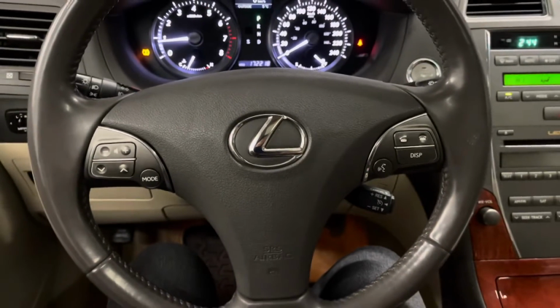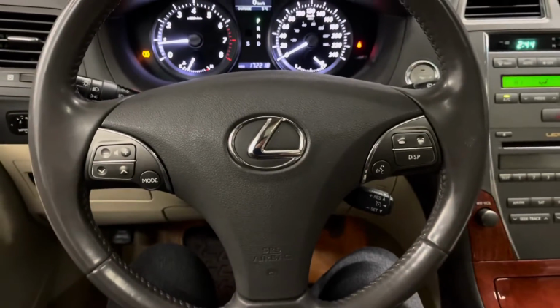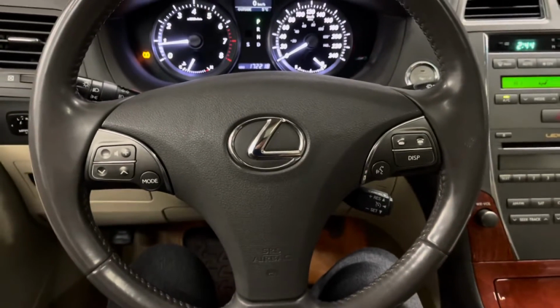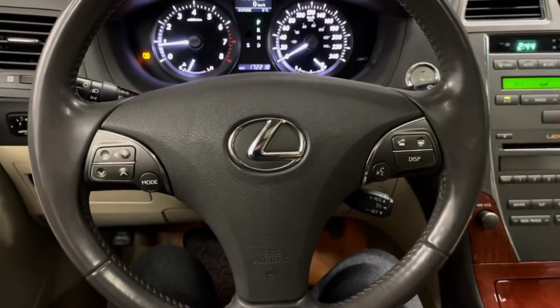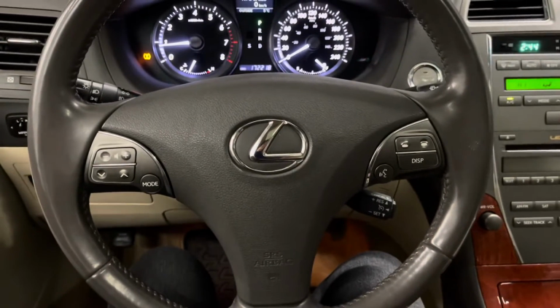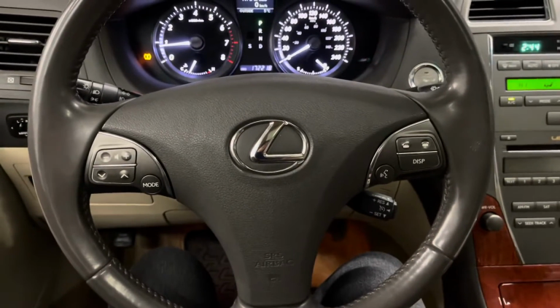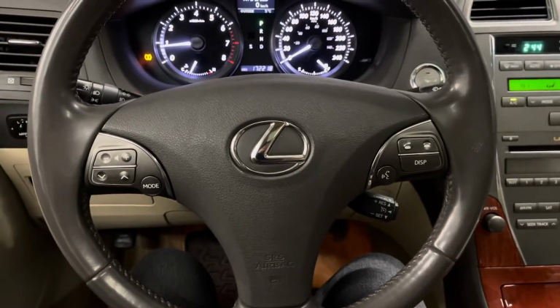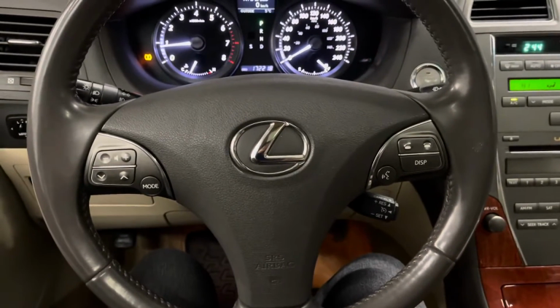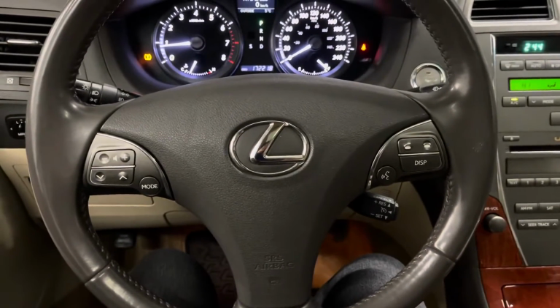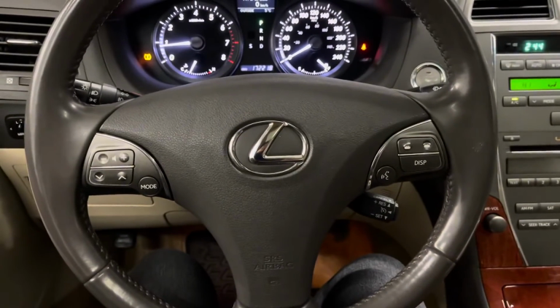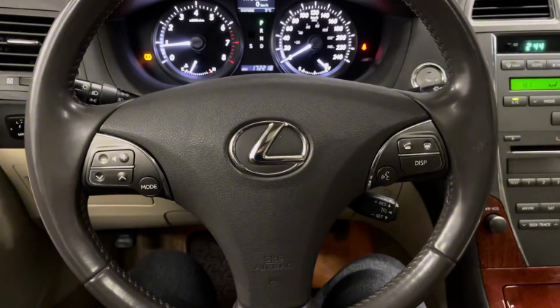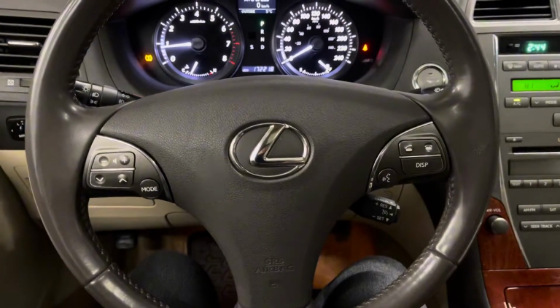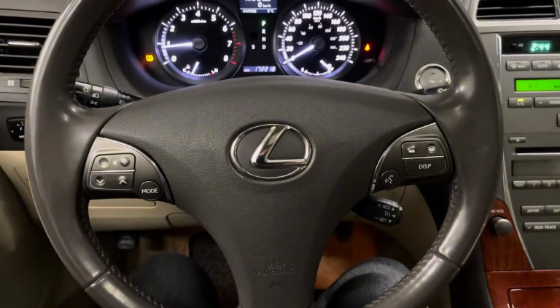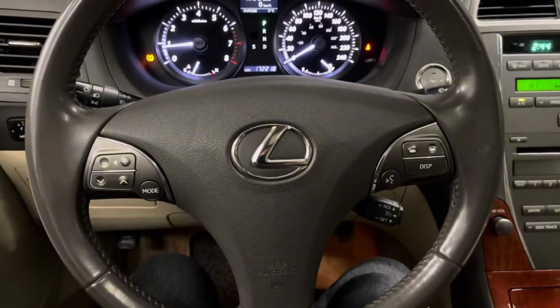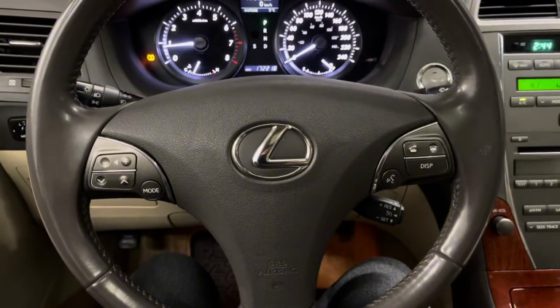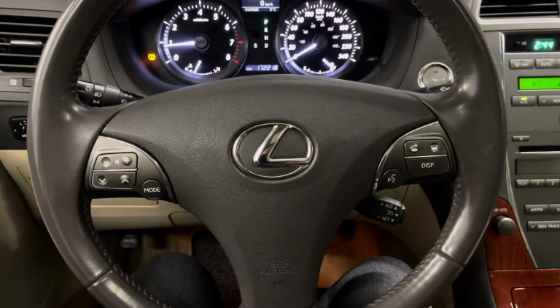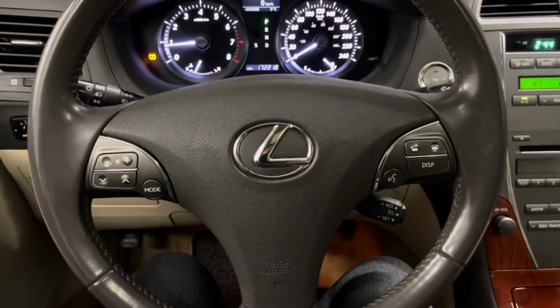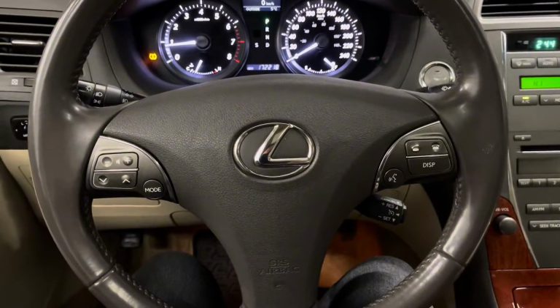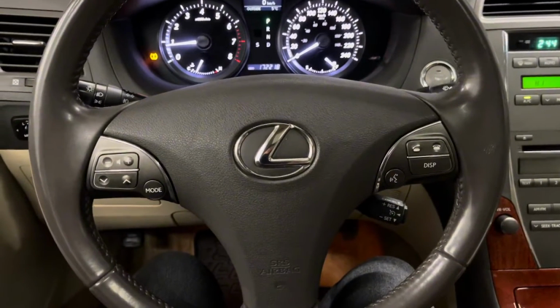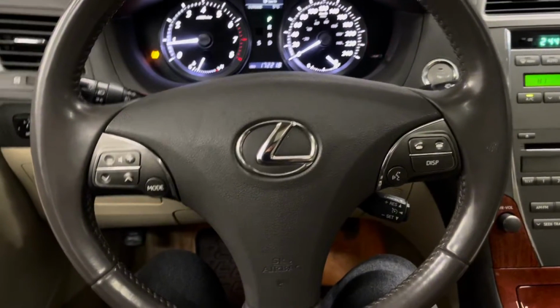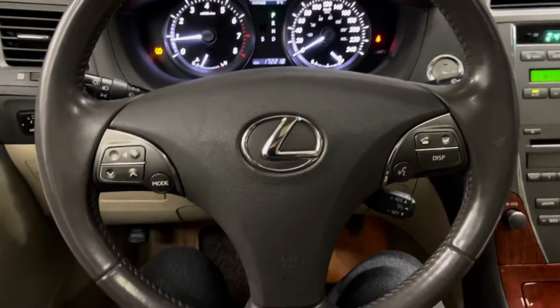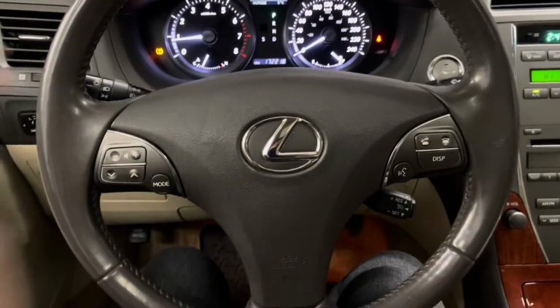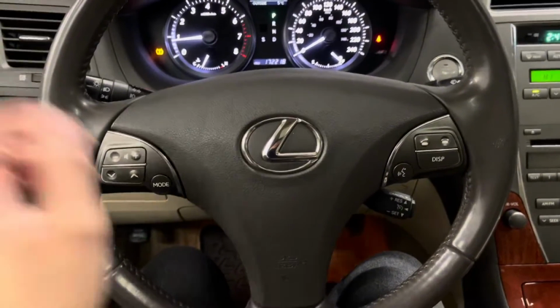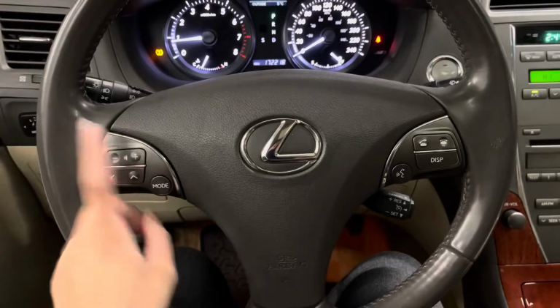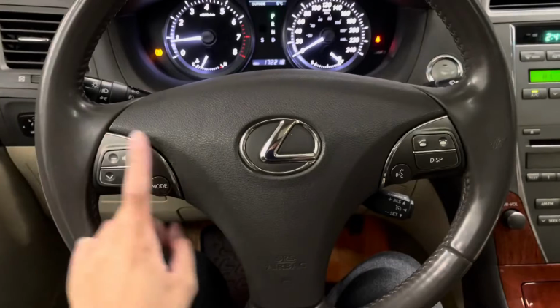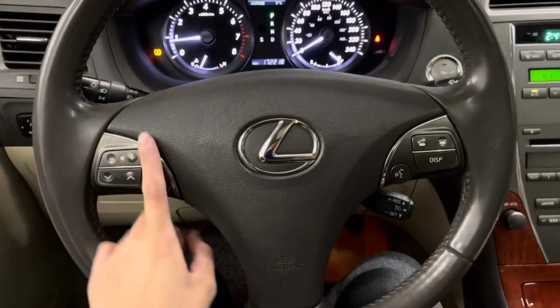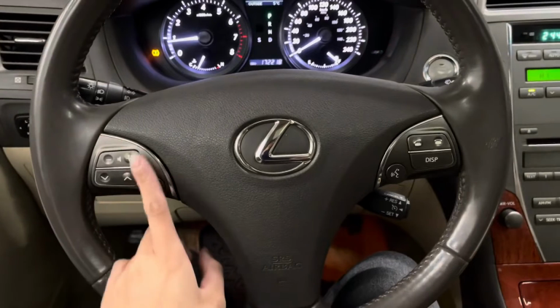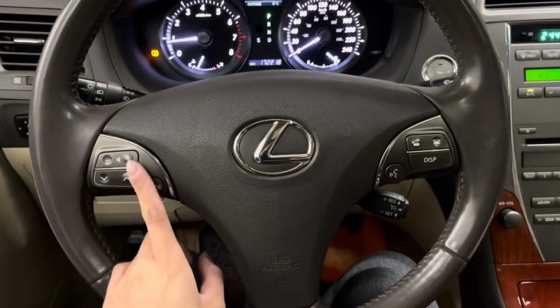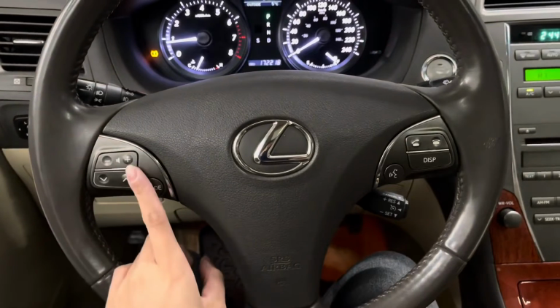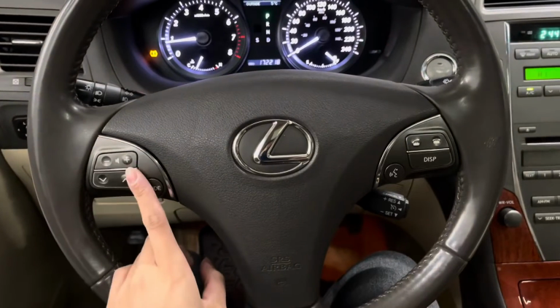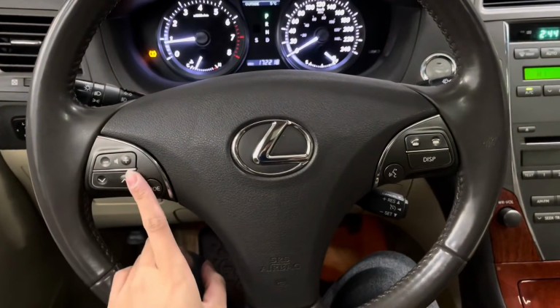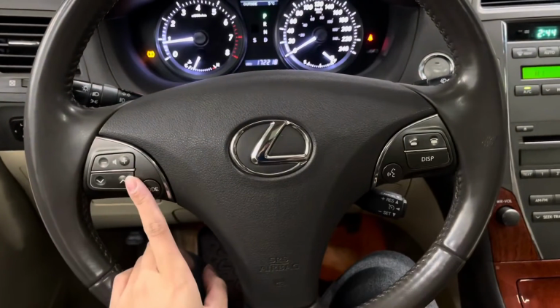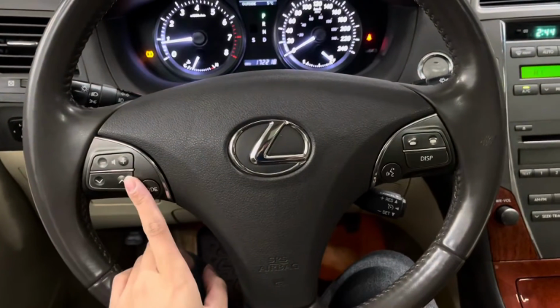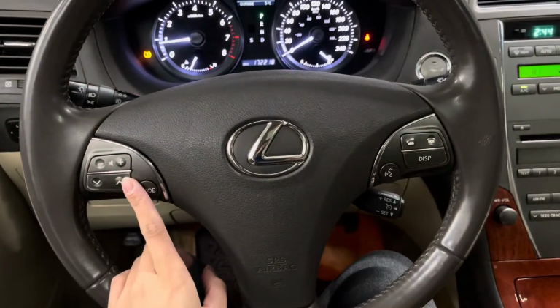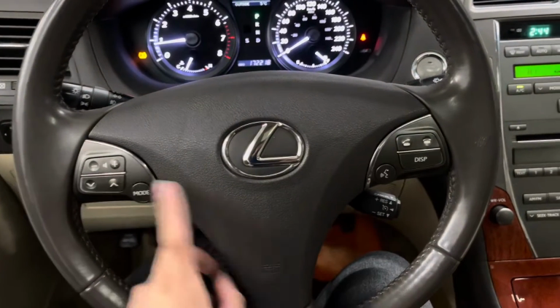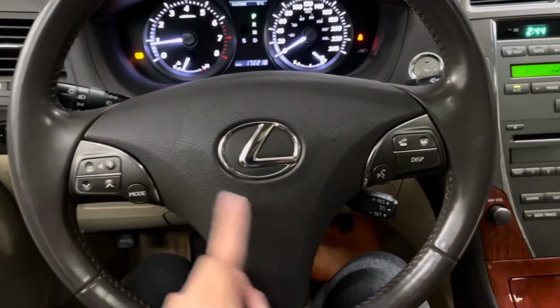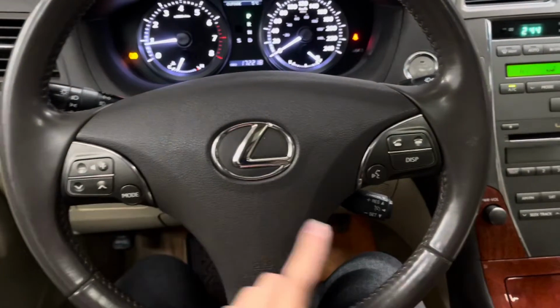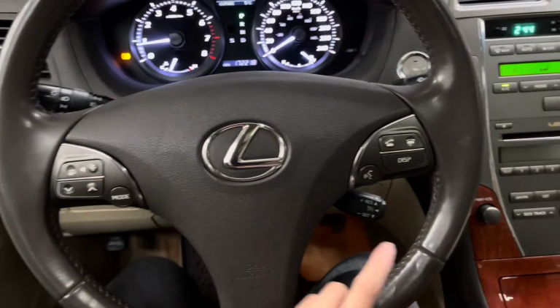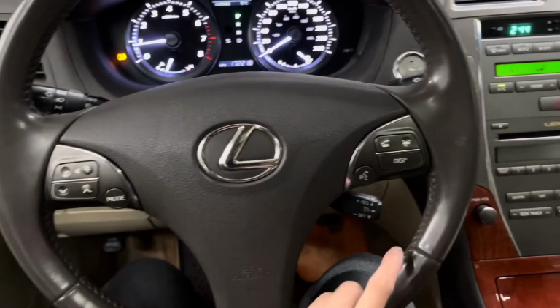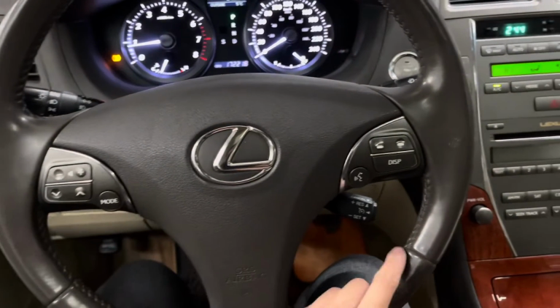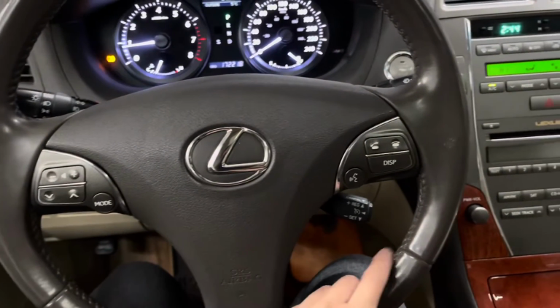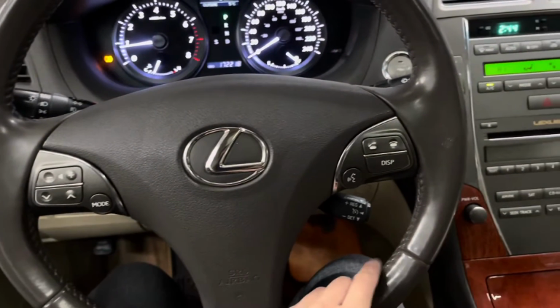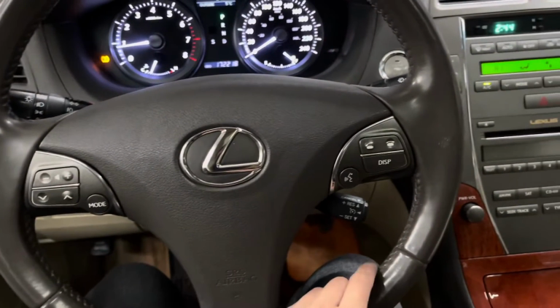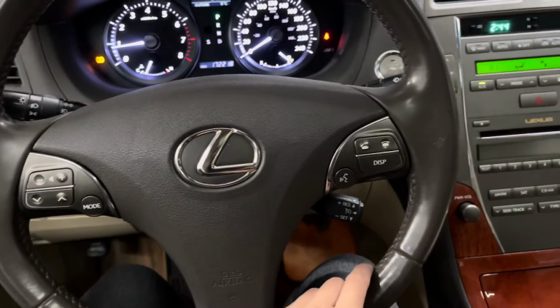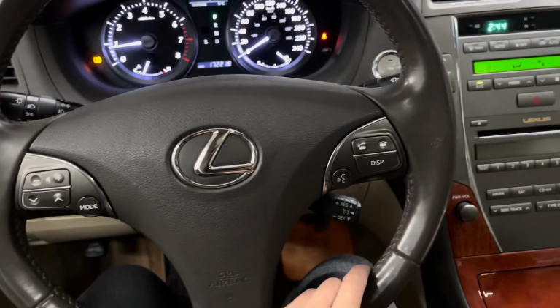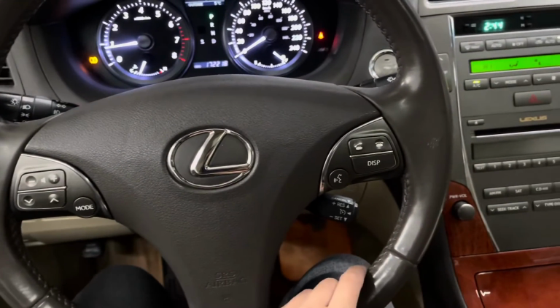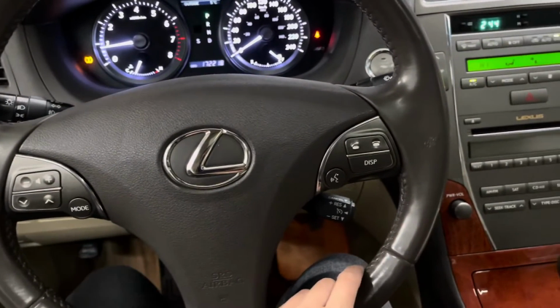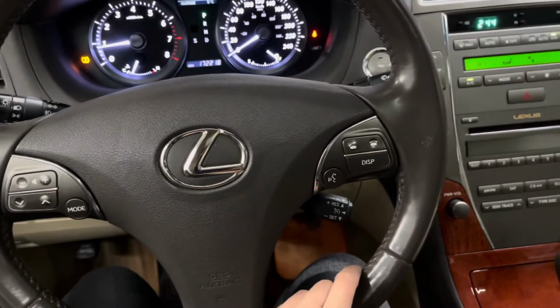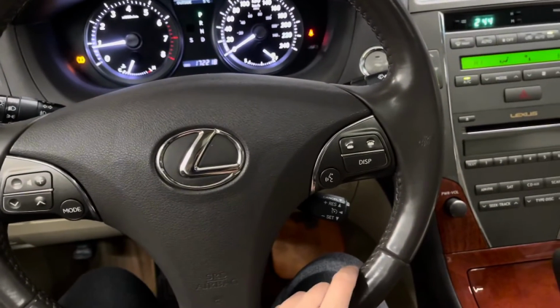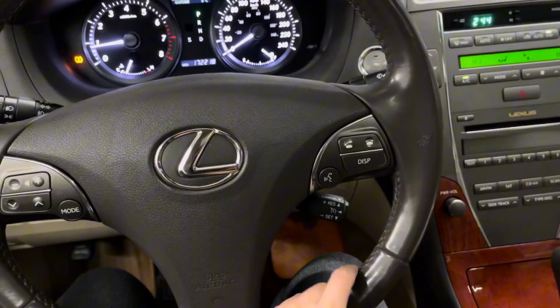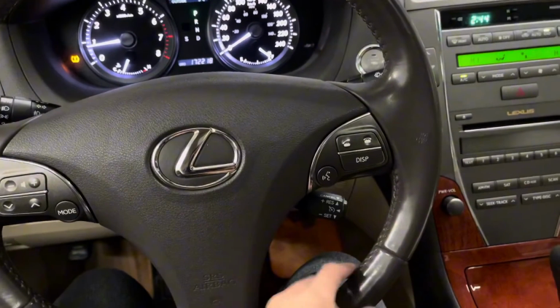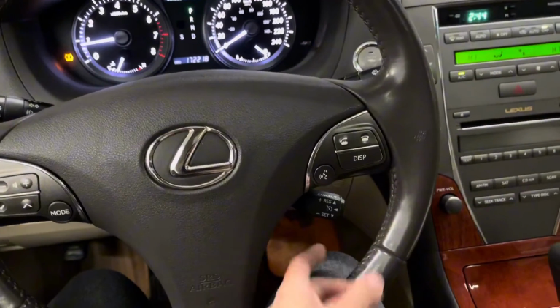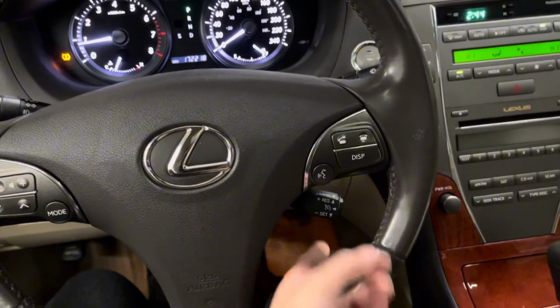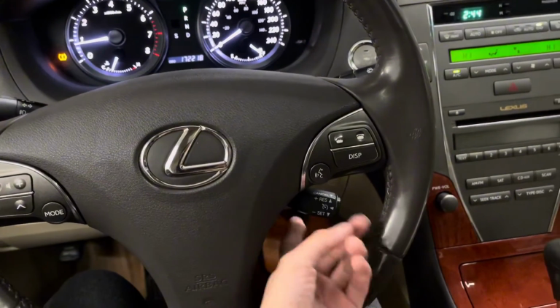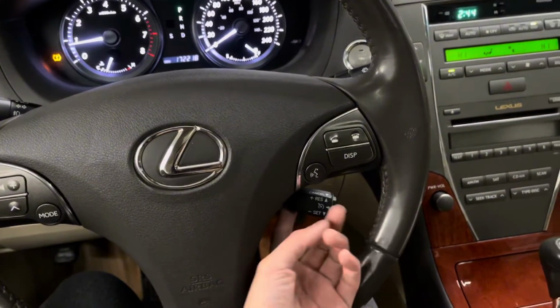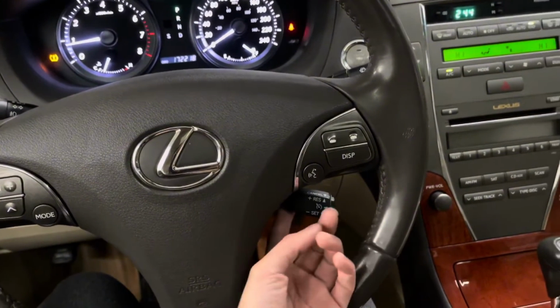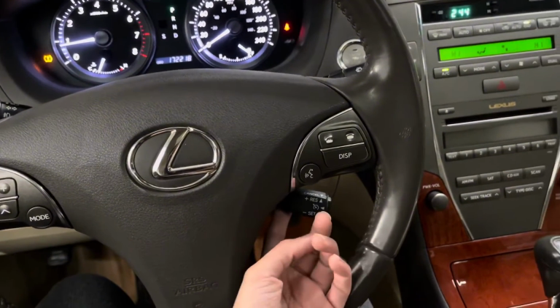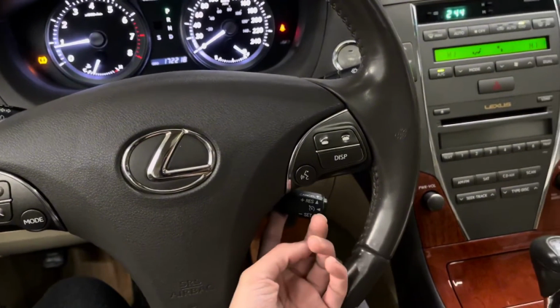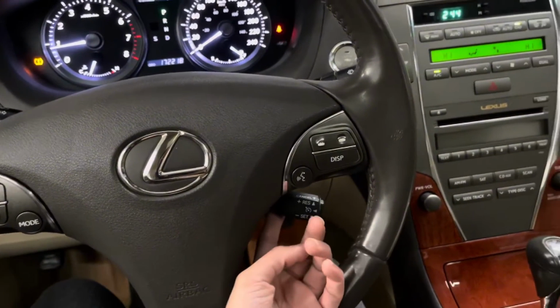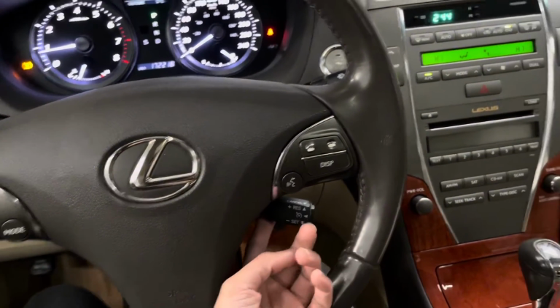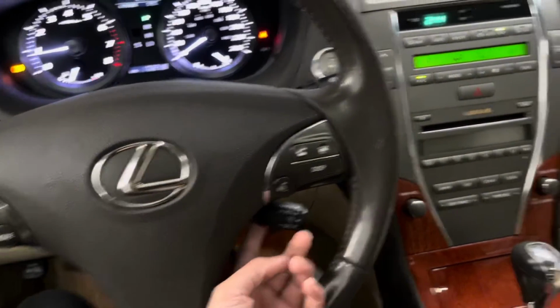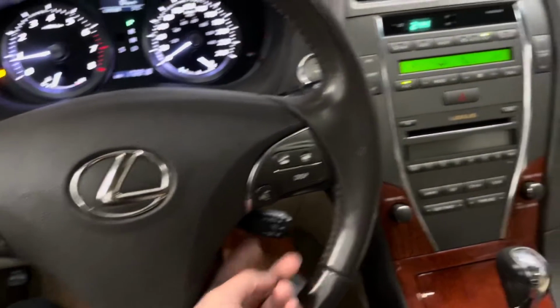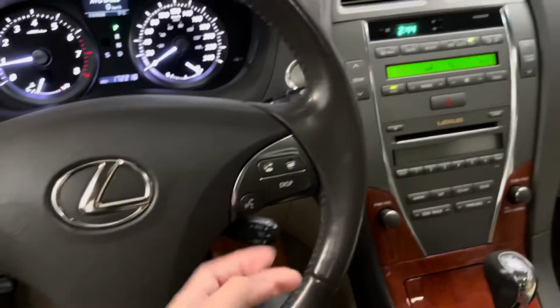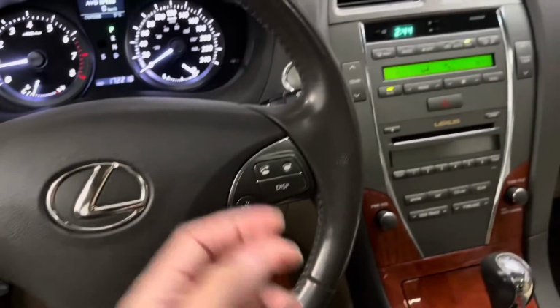Here we have your leather steering wheel with your Bluetooth controls and audio controls, and also with your cruise control.